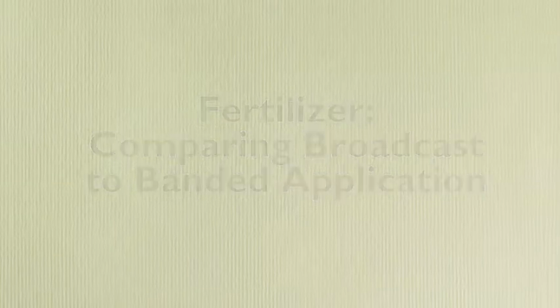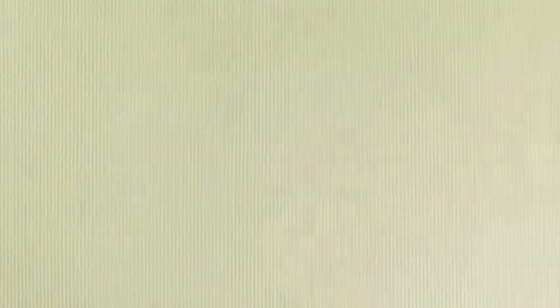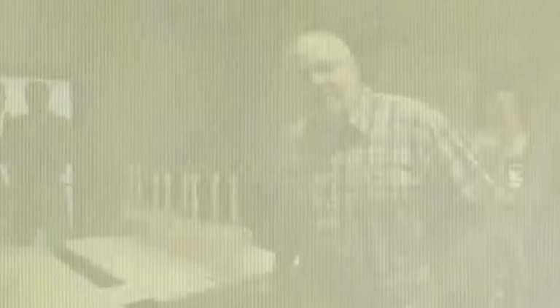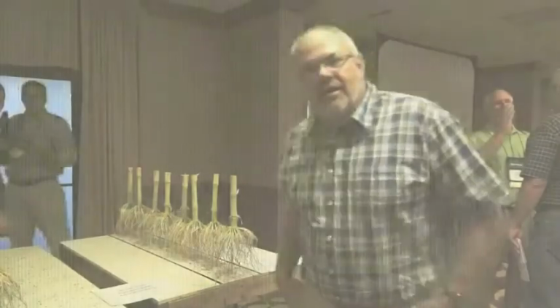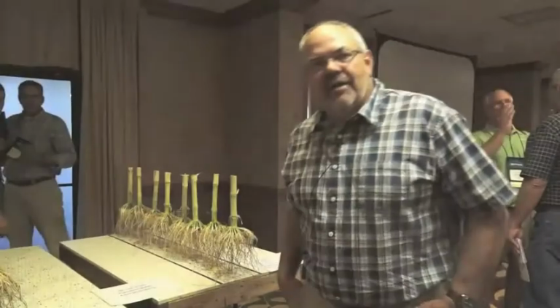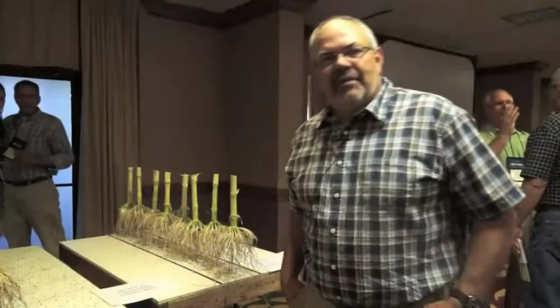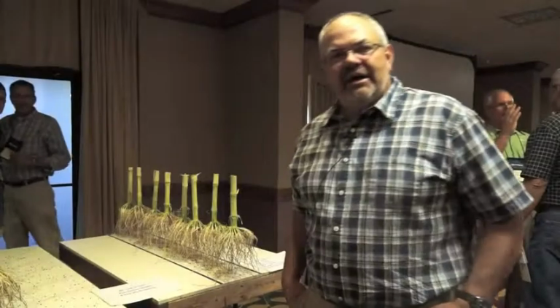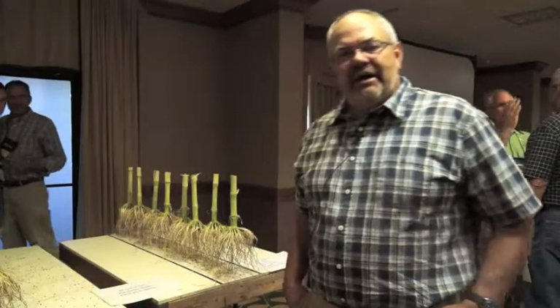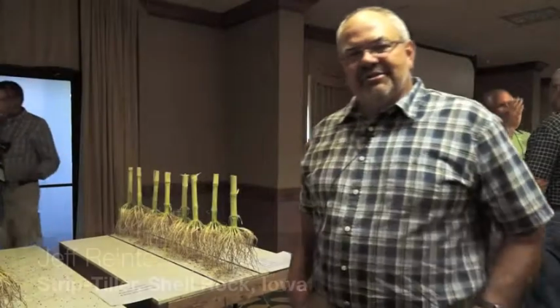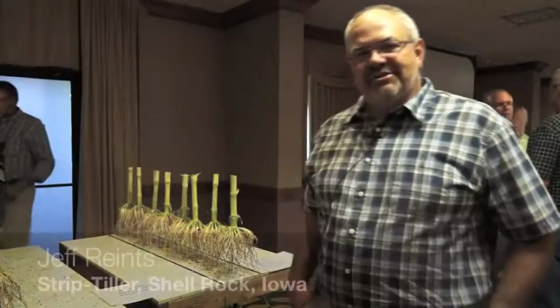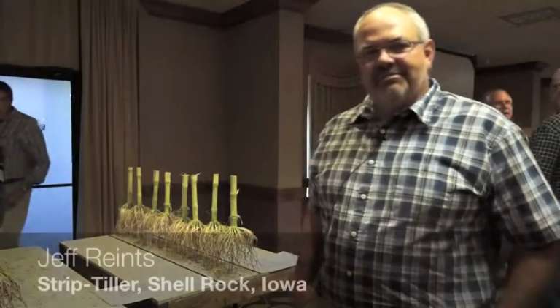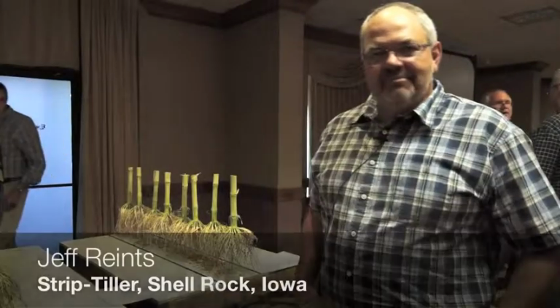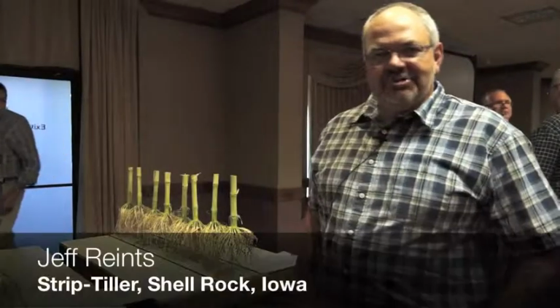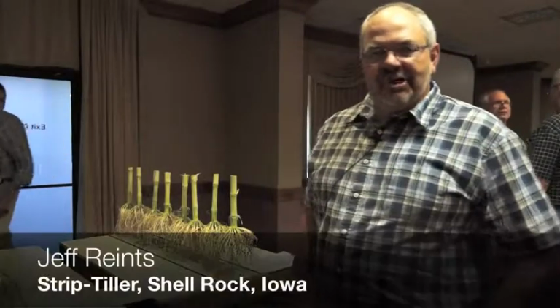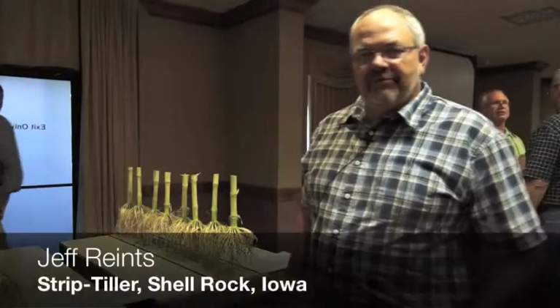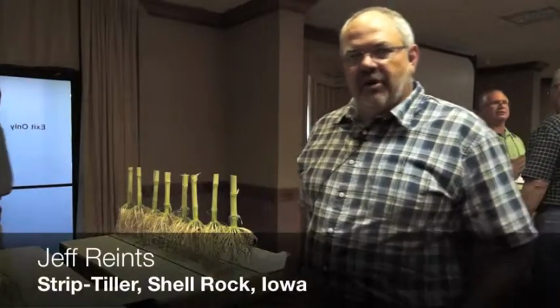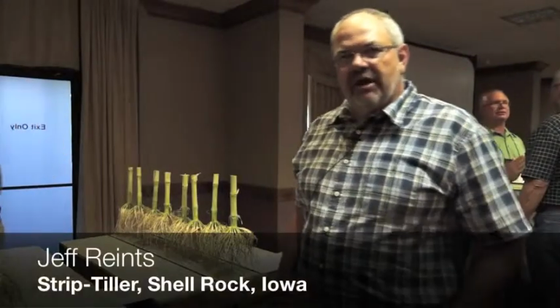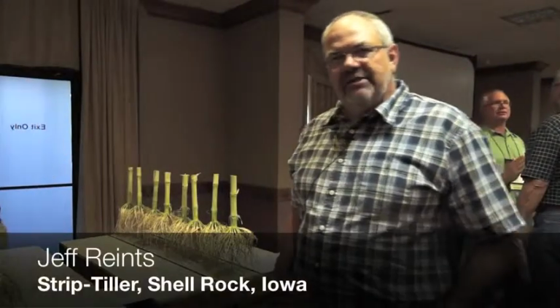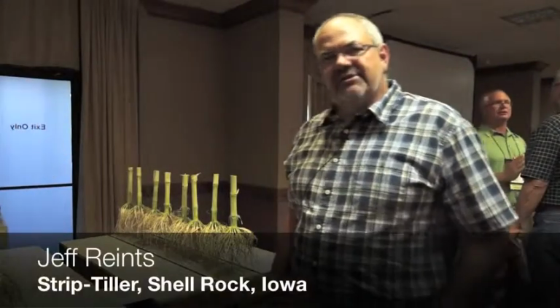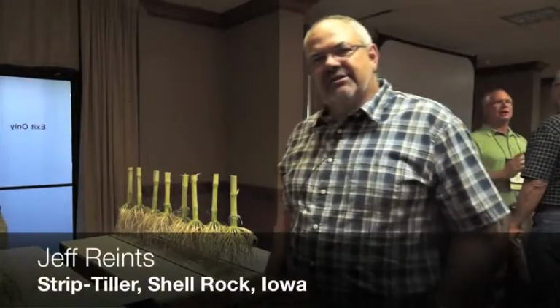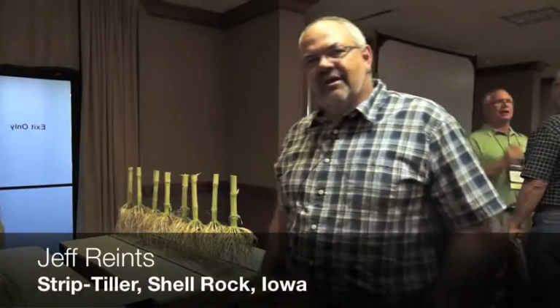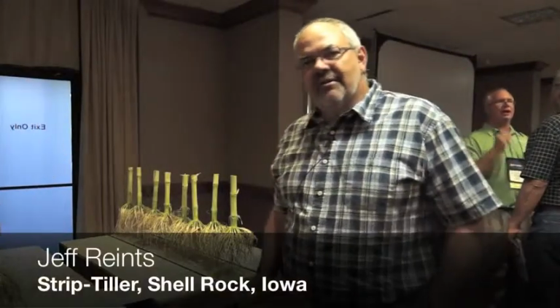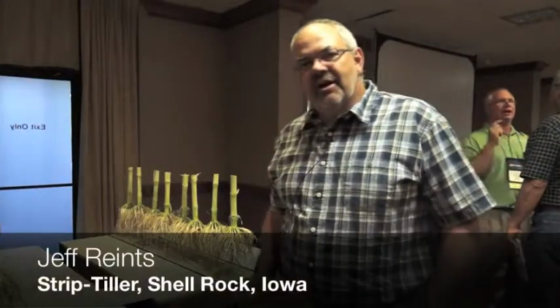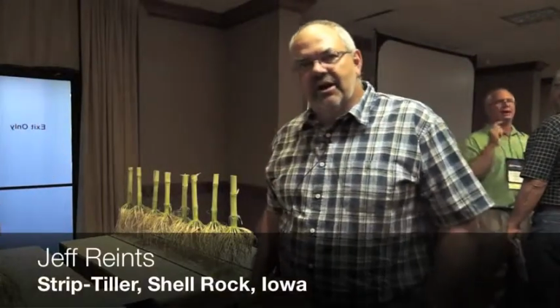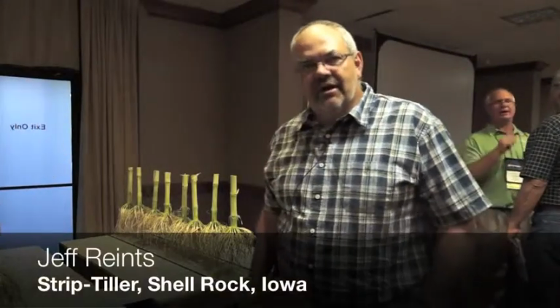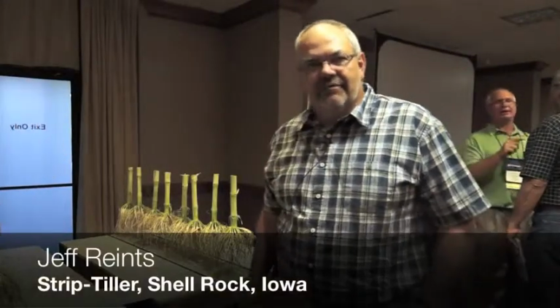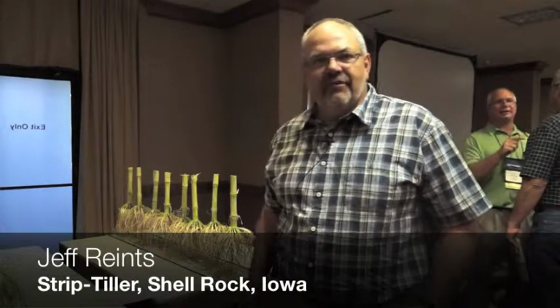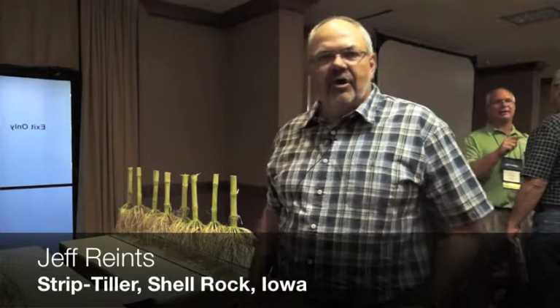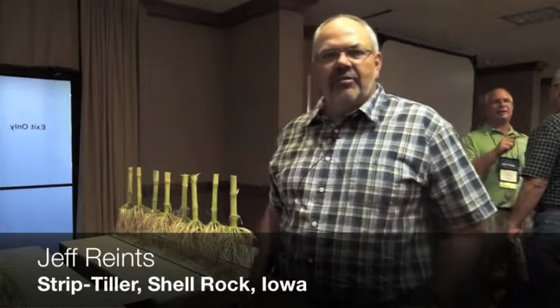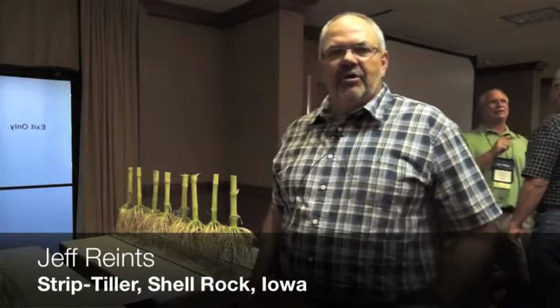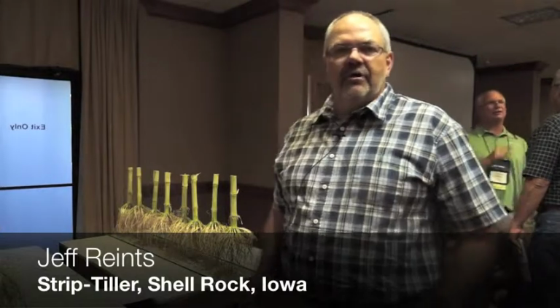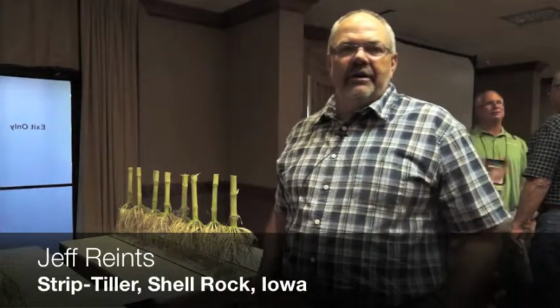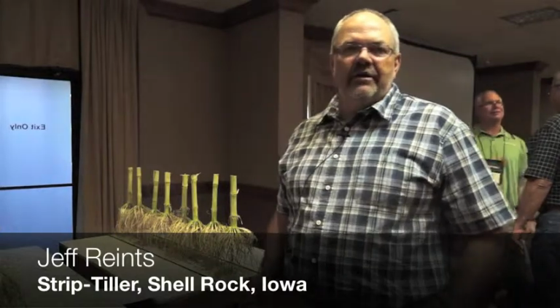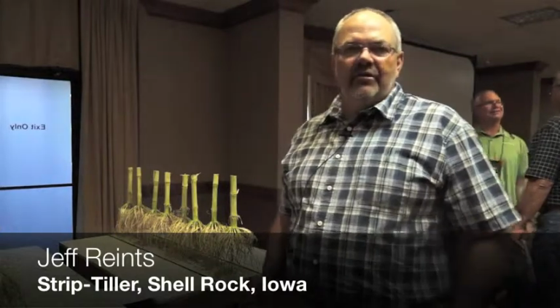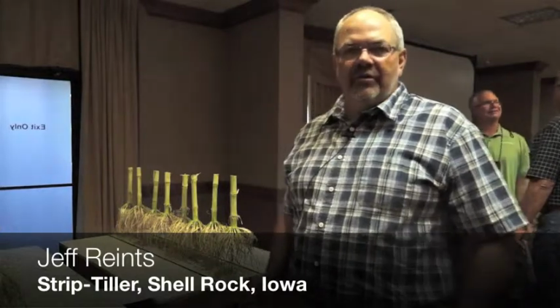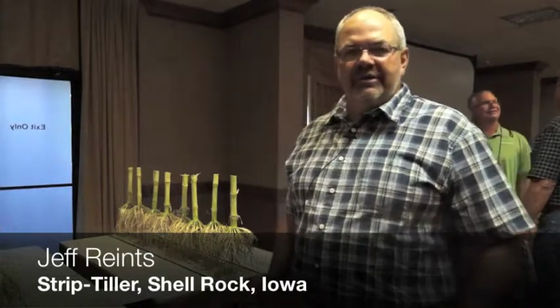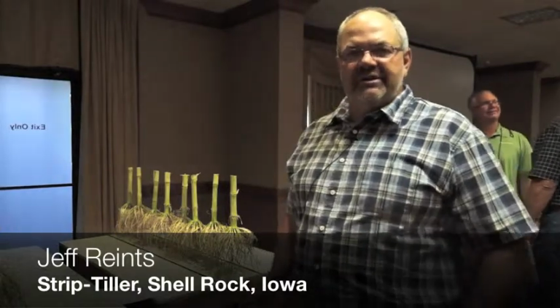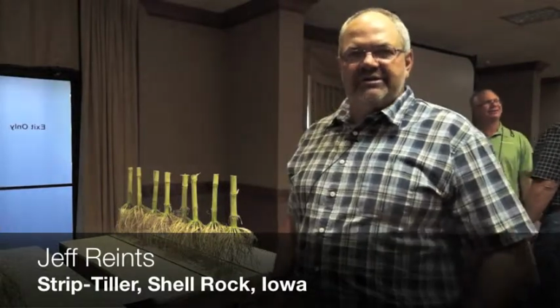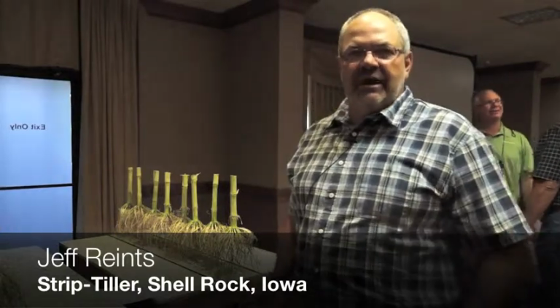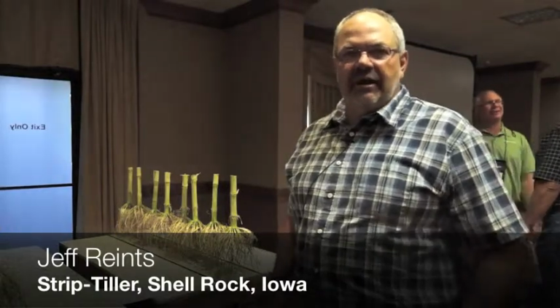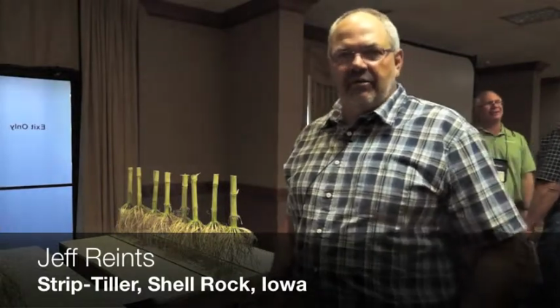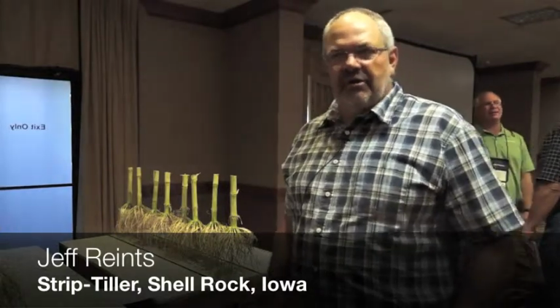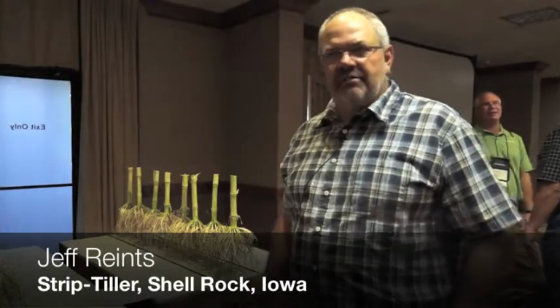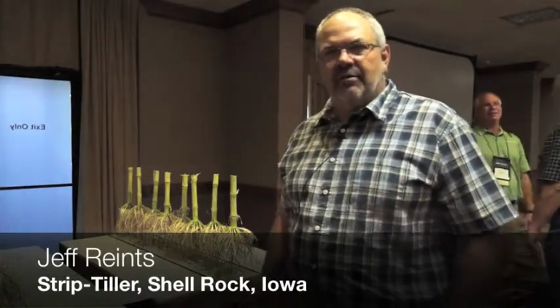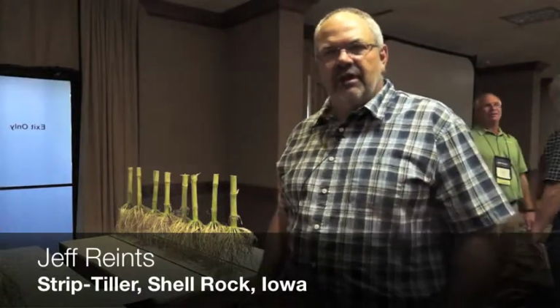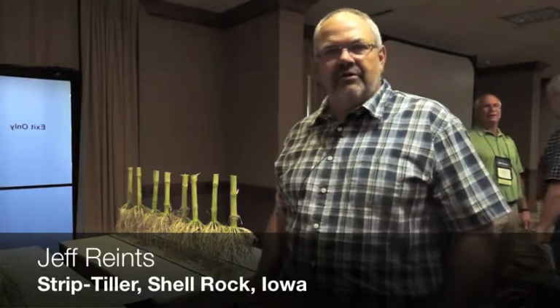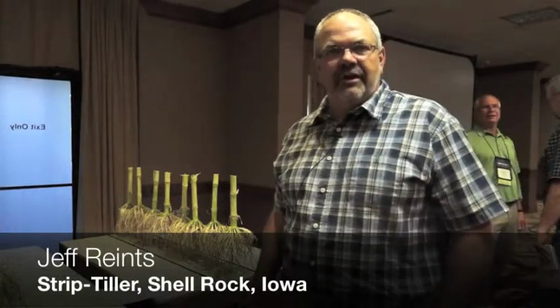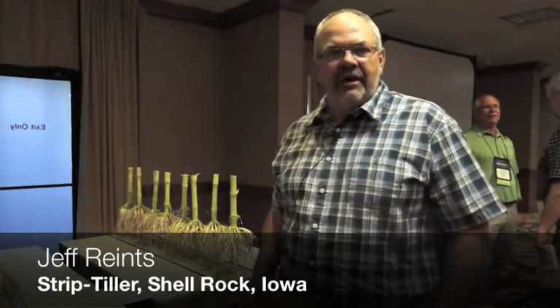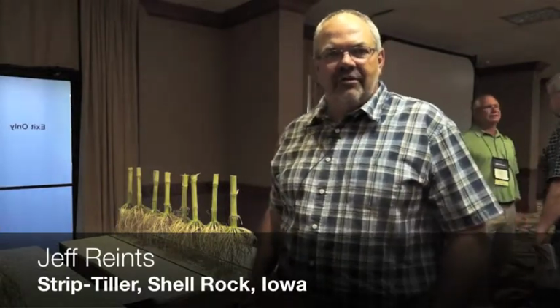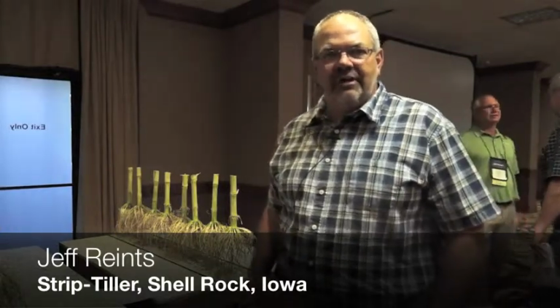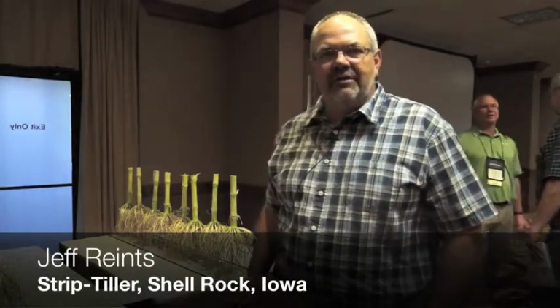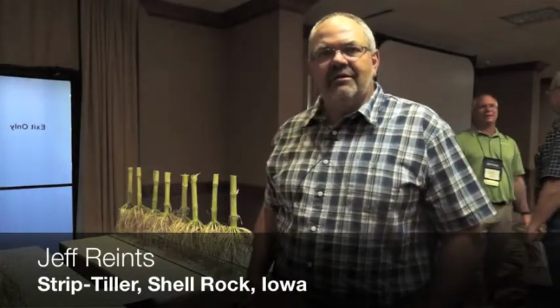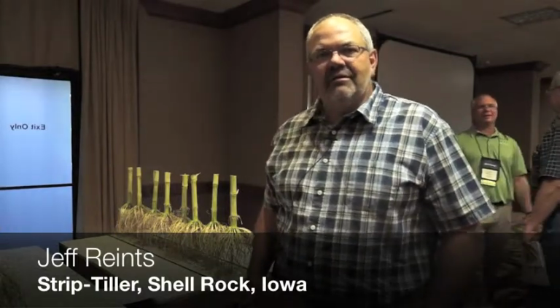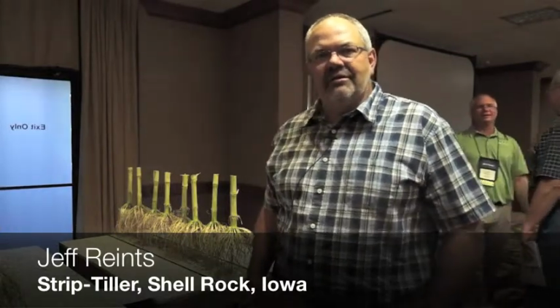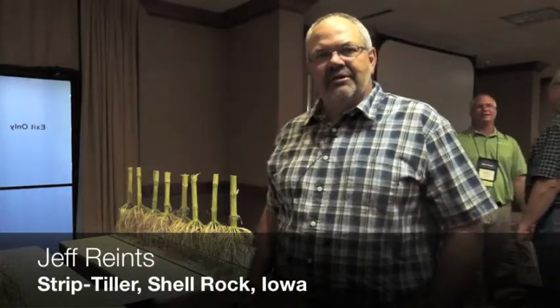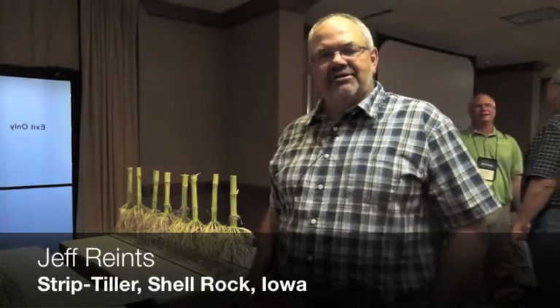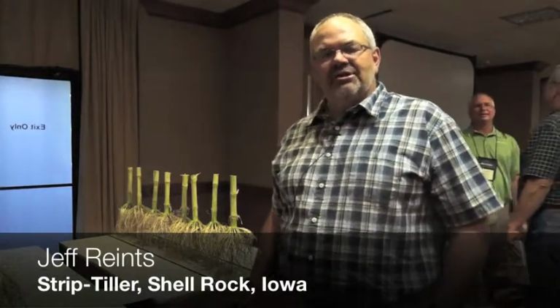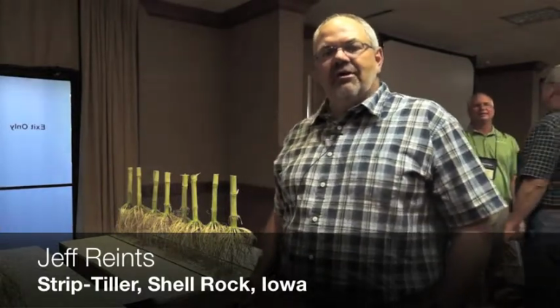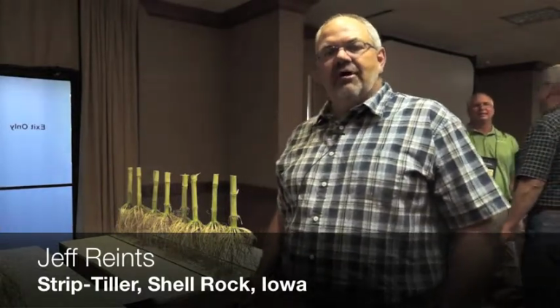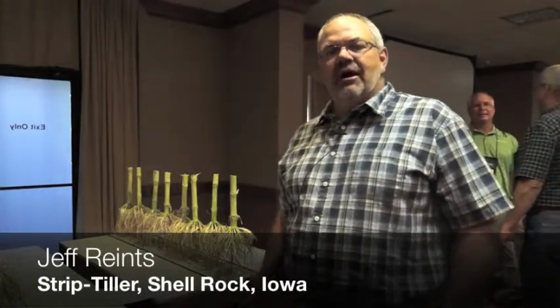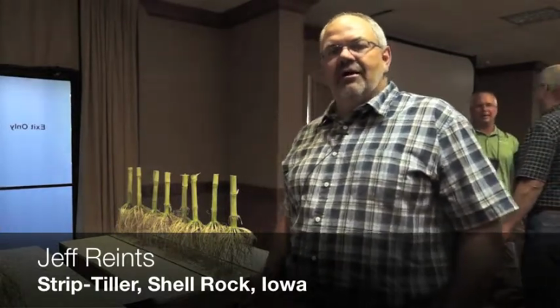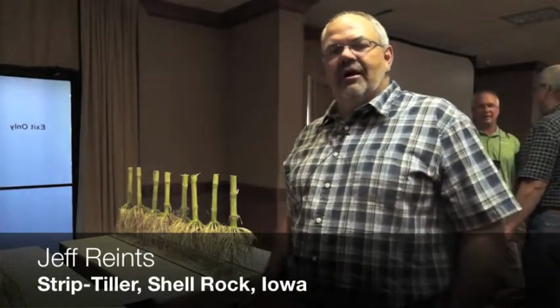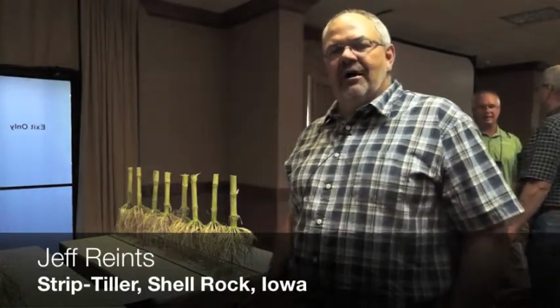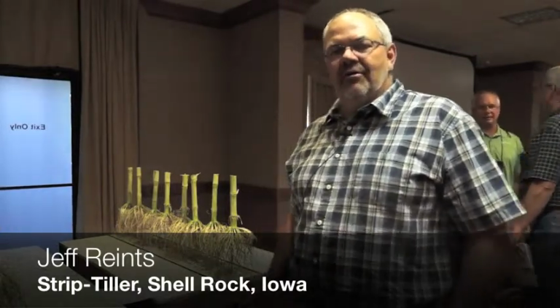My name is Jeff Franks. I'm a farmer in Northeast Iowa in Butler County near Shell Rock, Iowa.